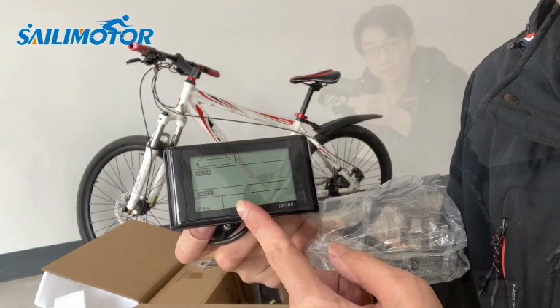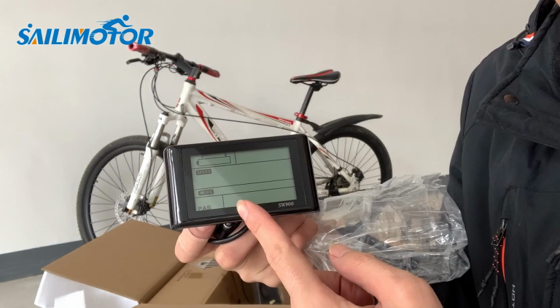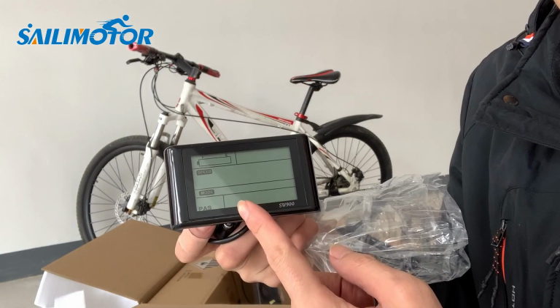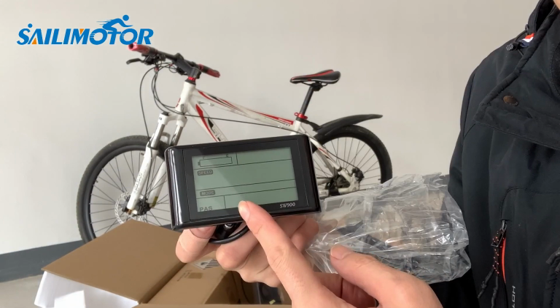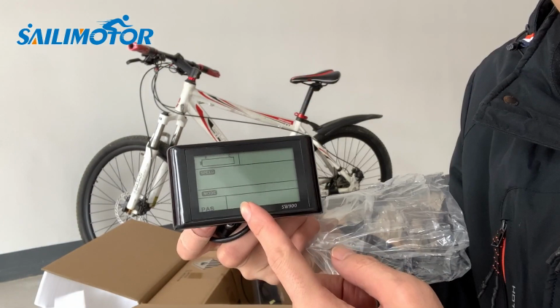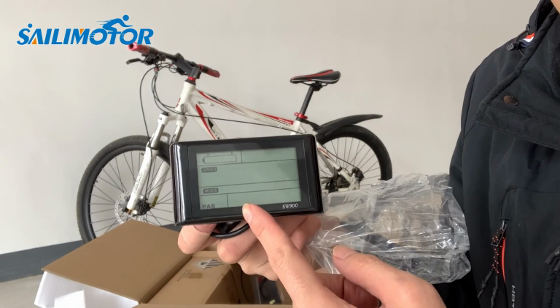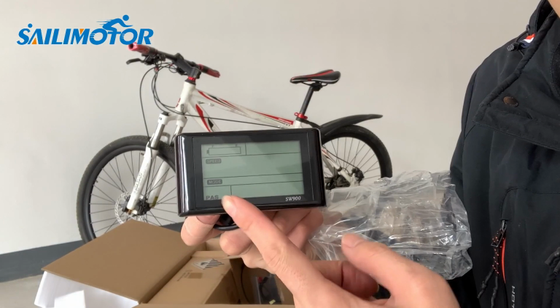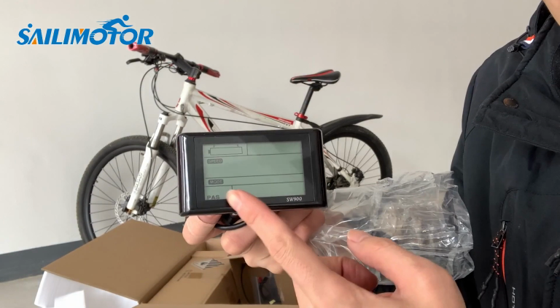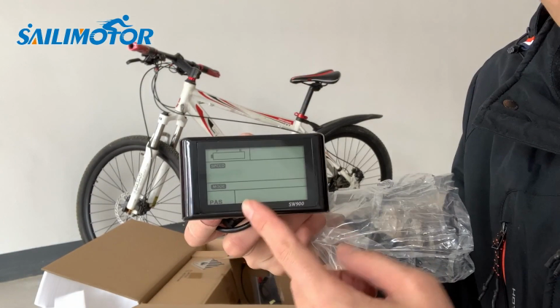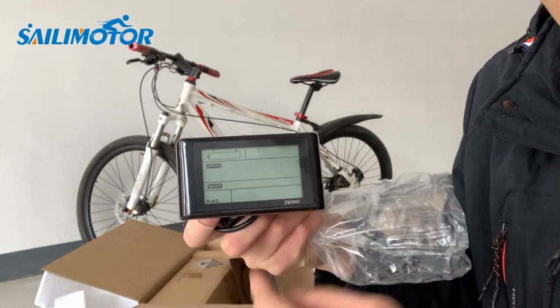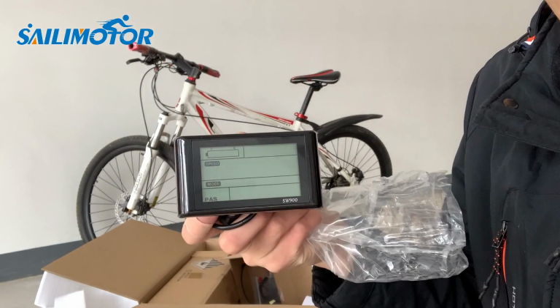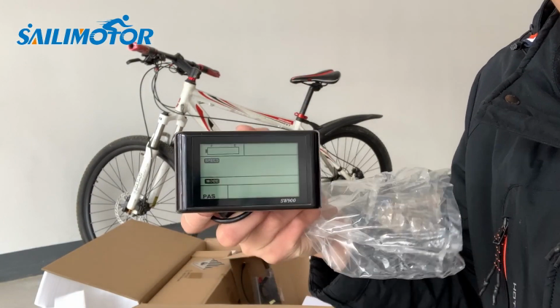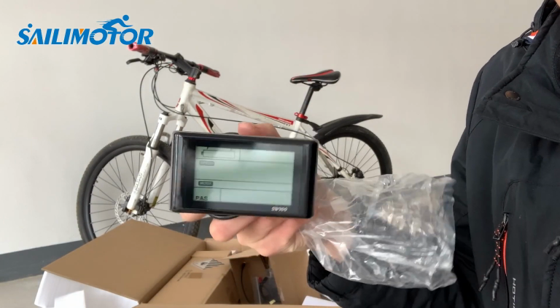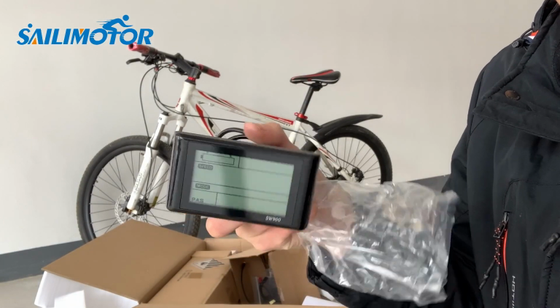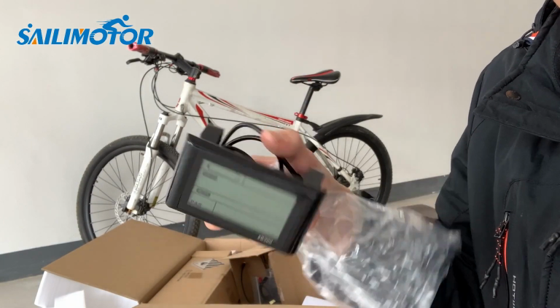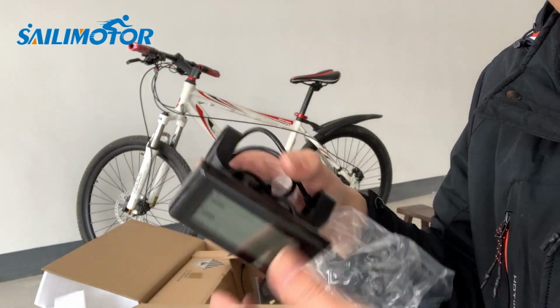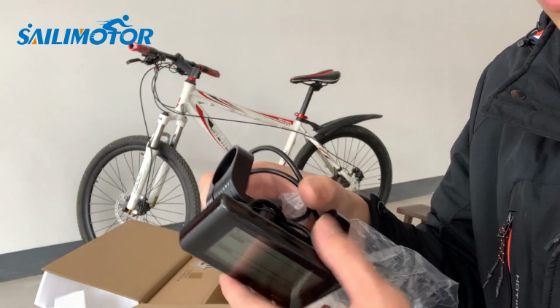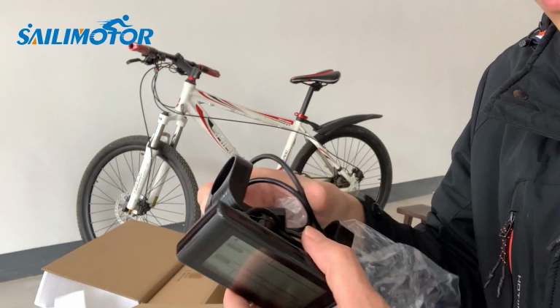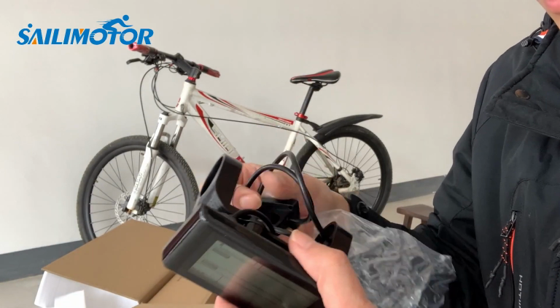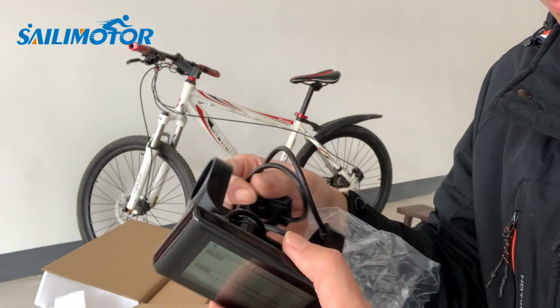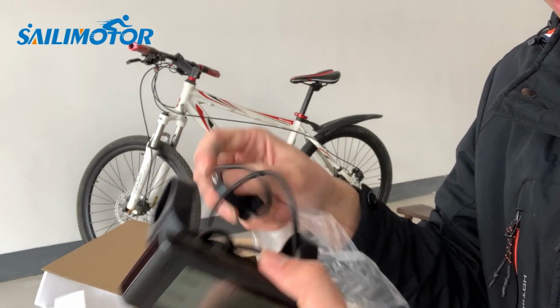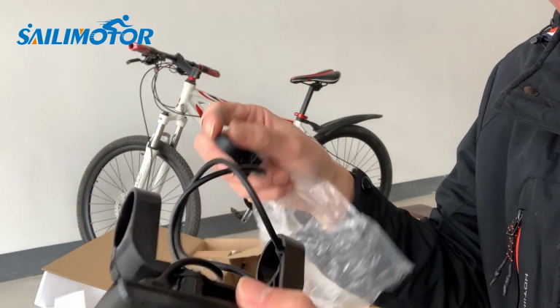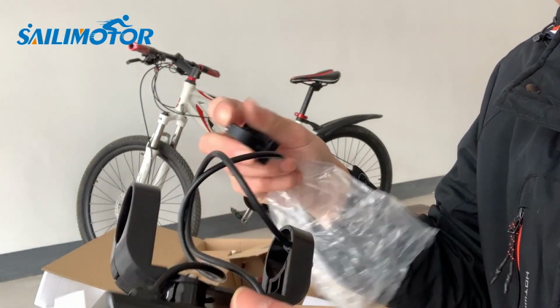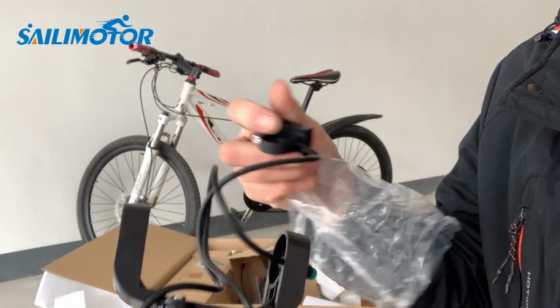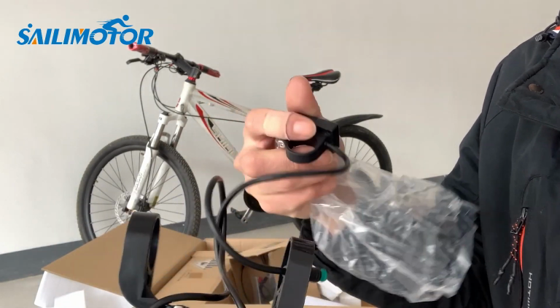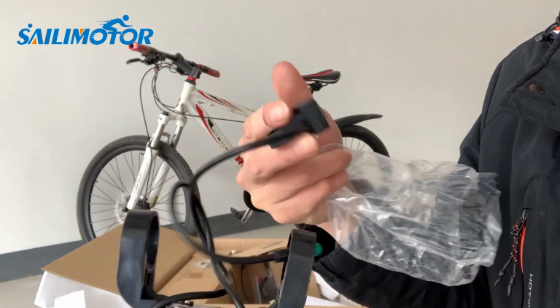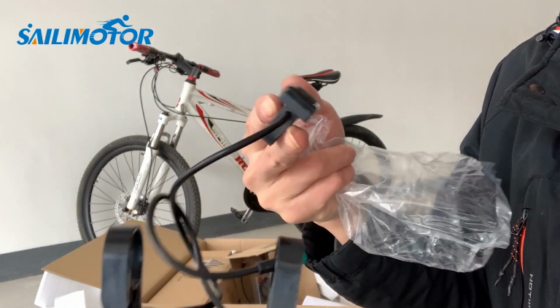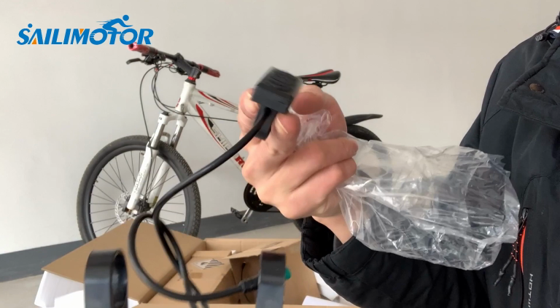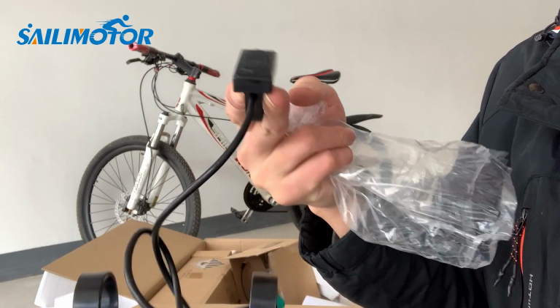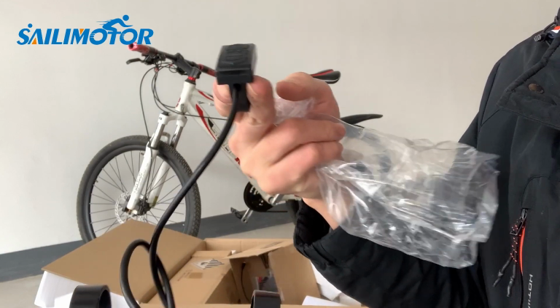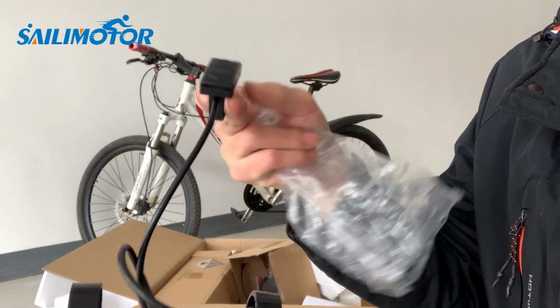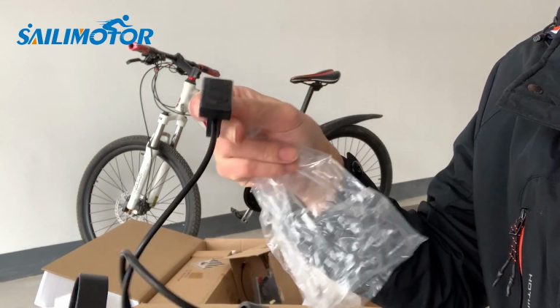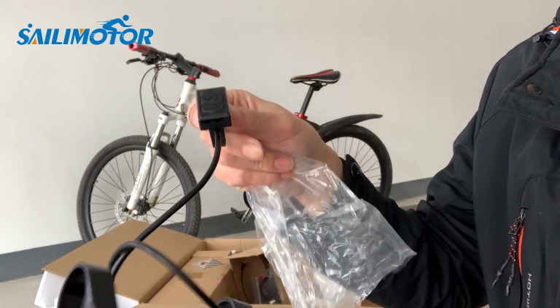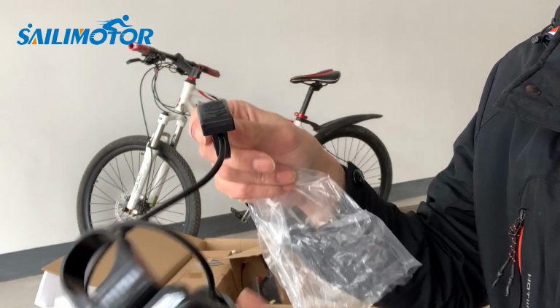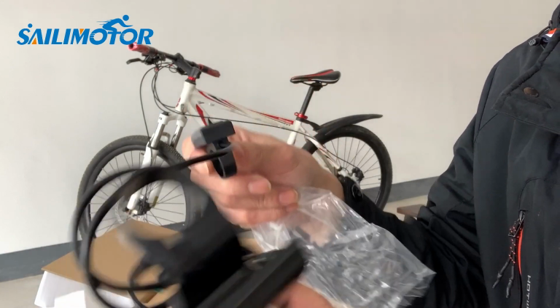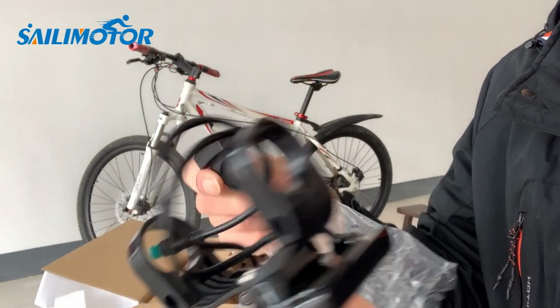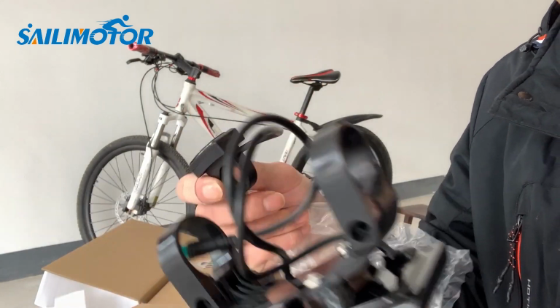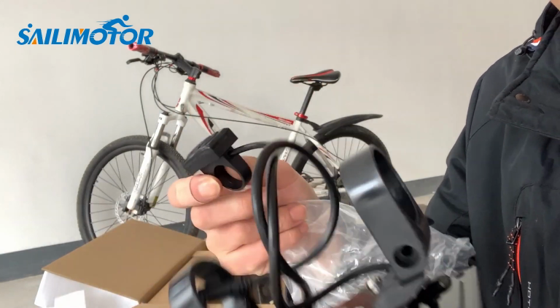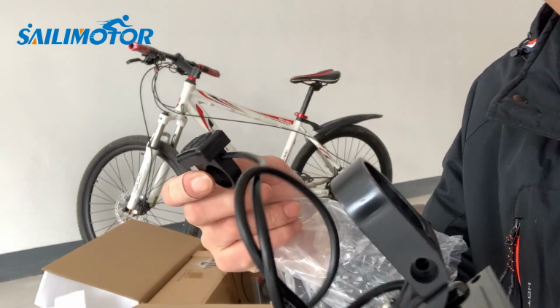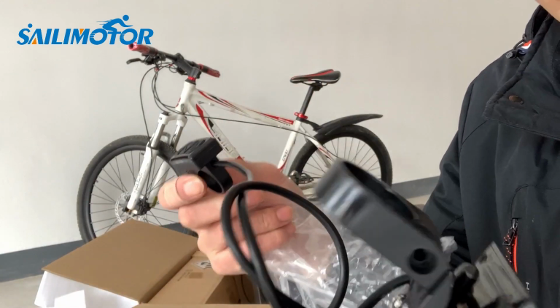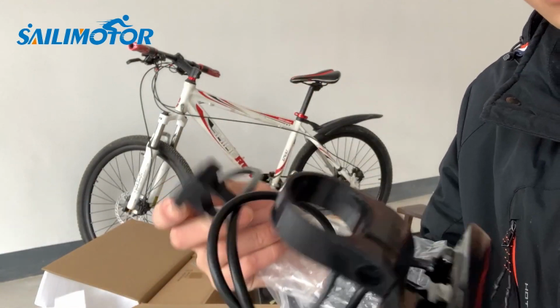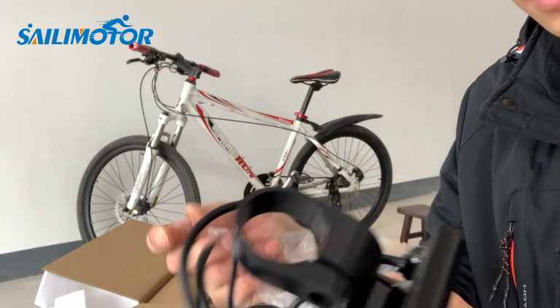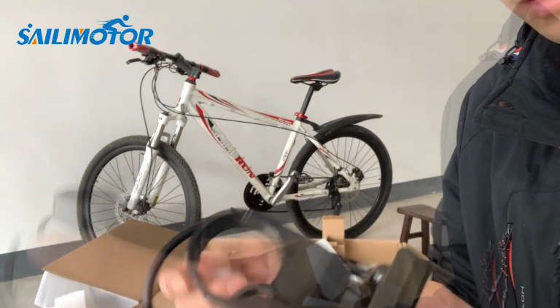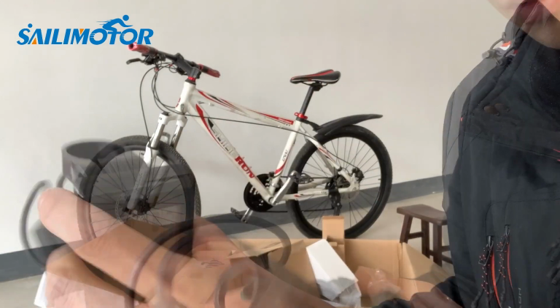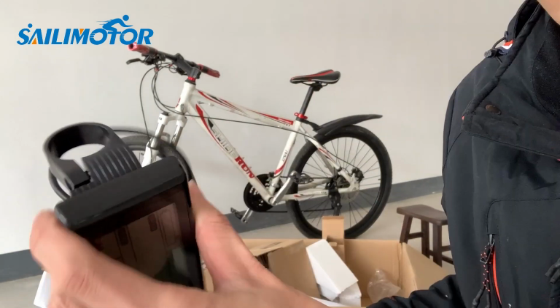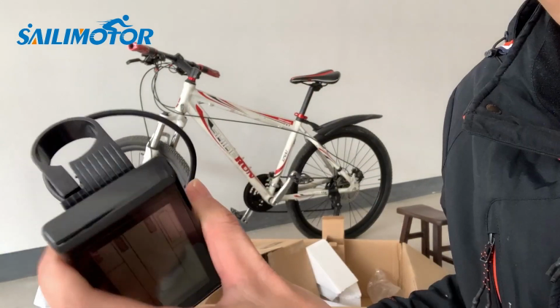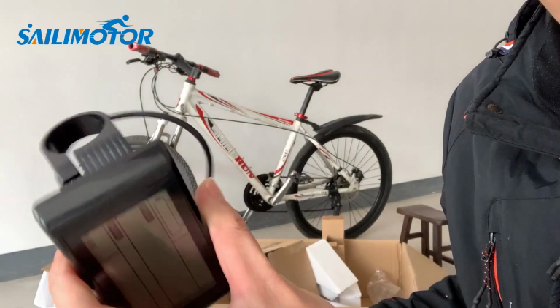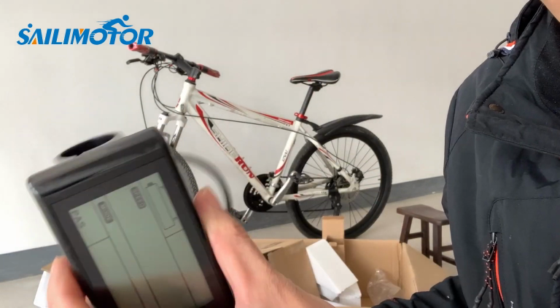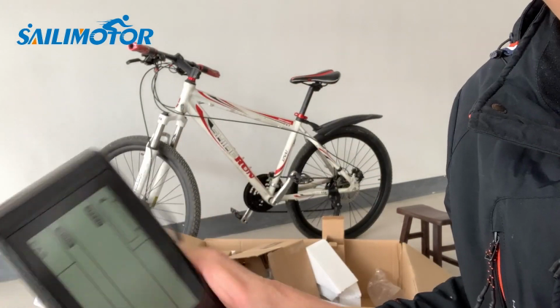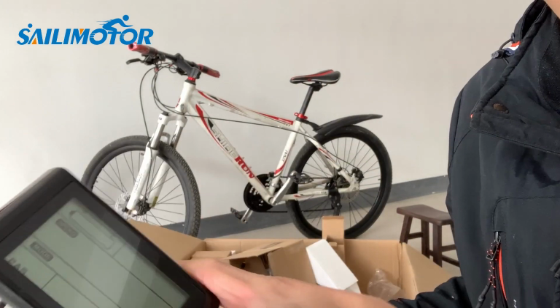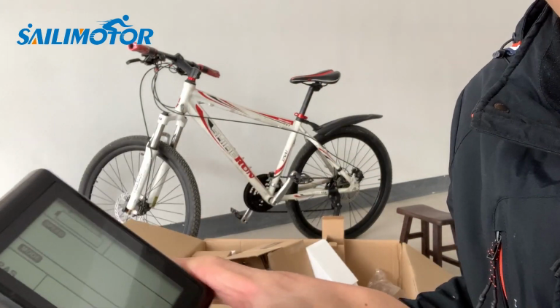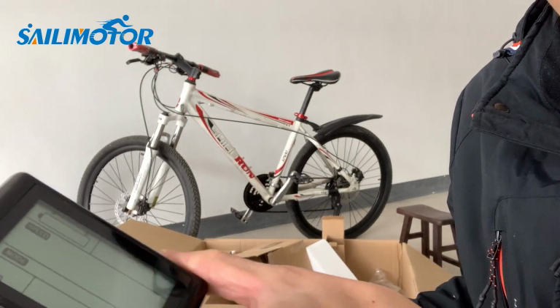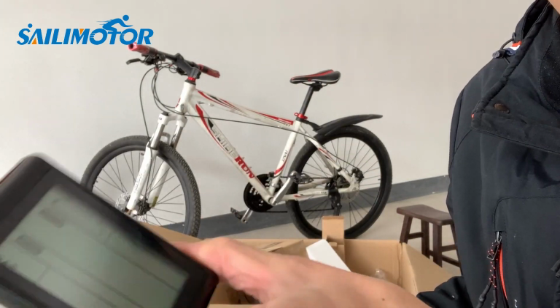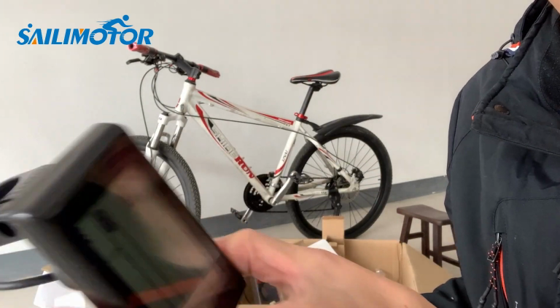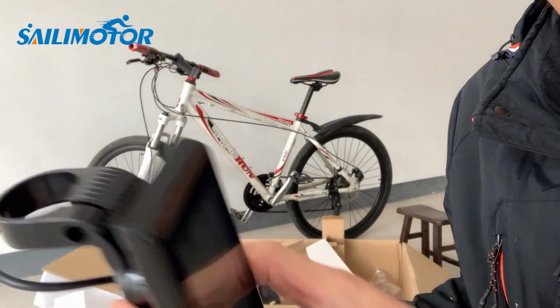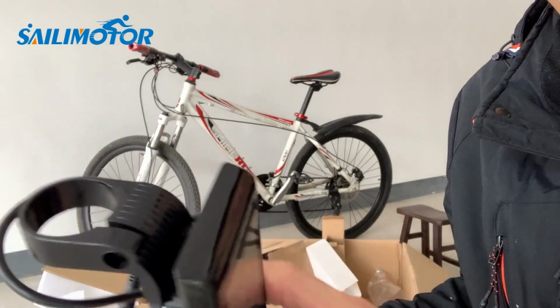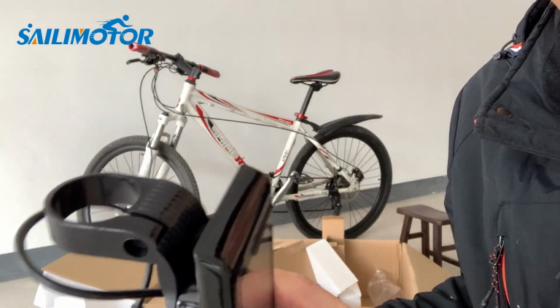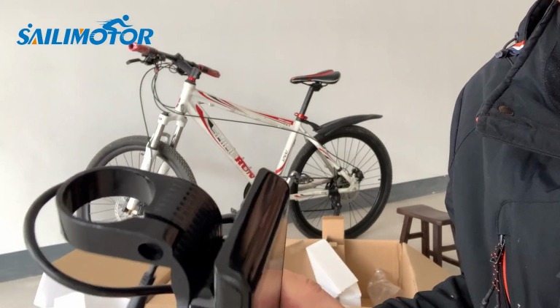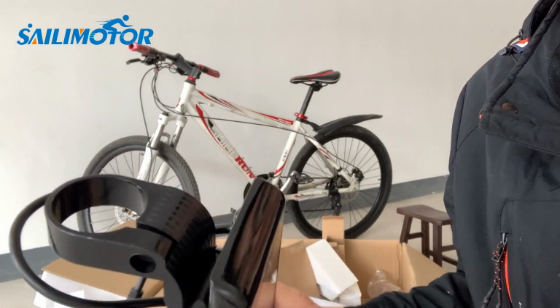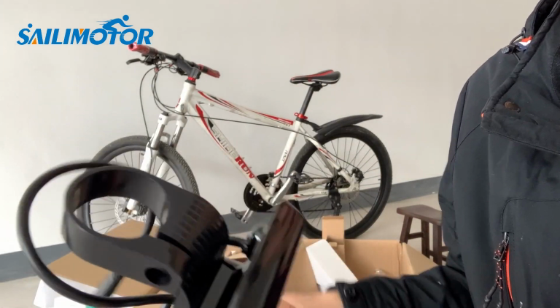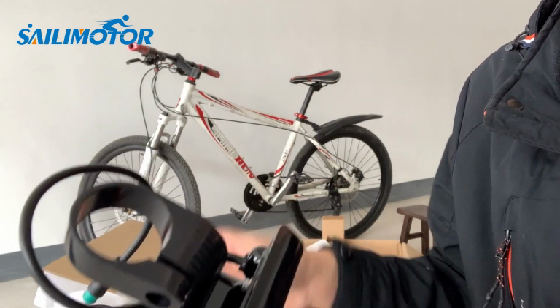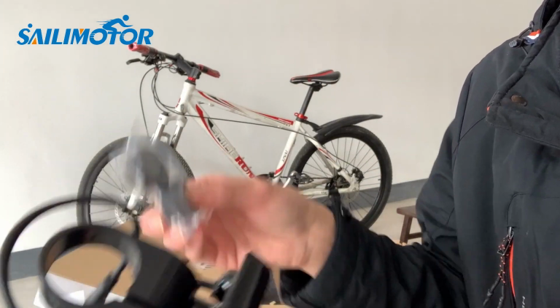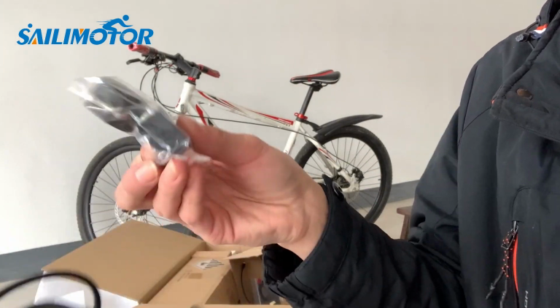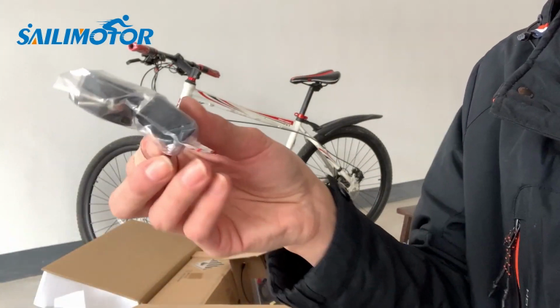This is the display, SW900. We also have some colorful display options available.